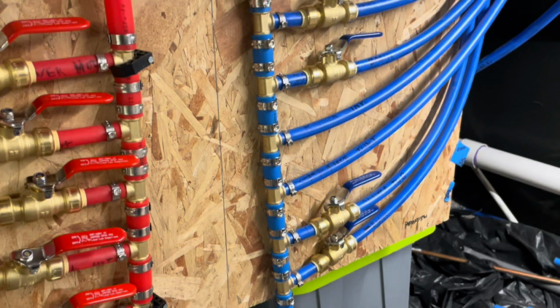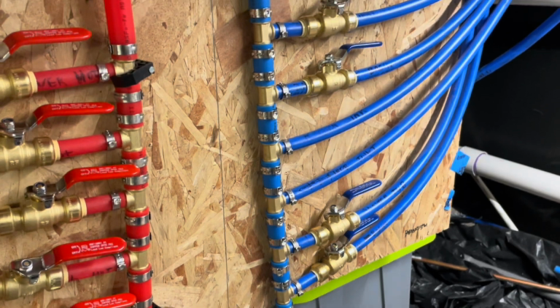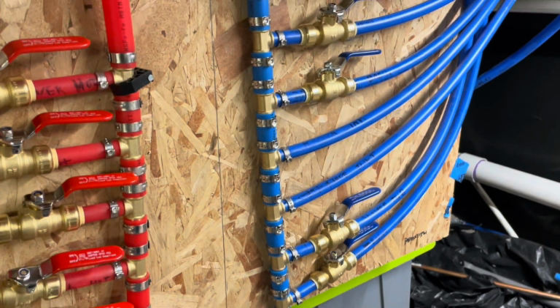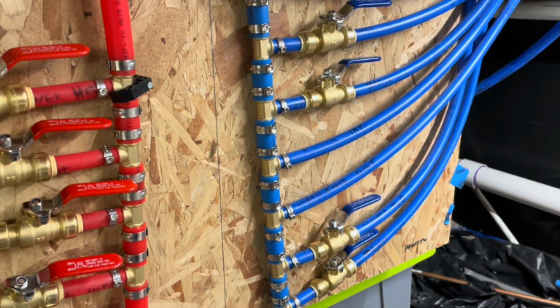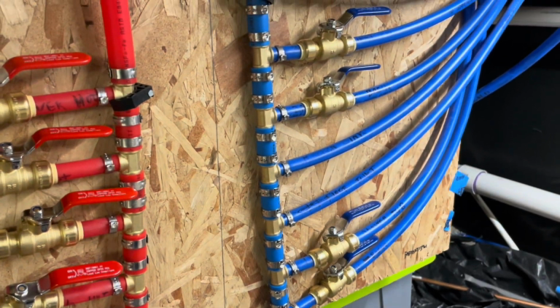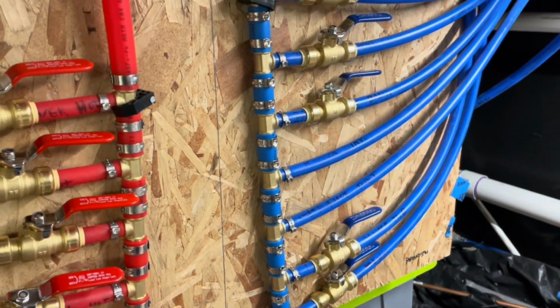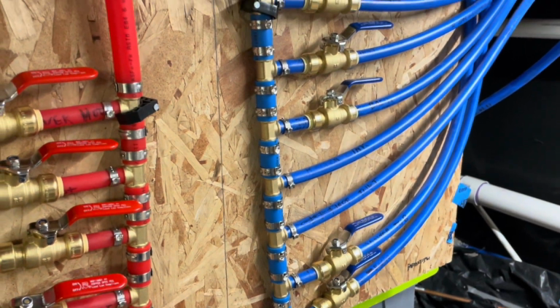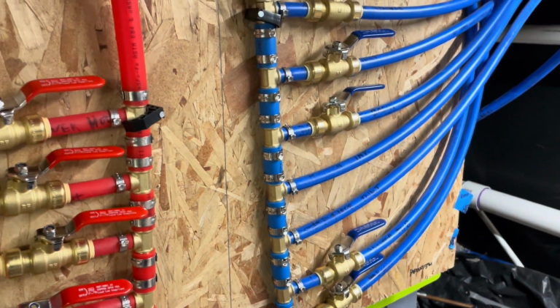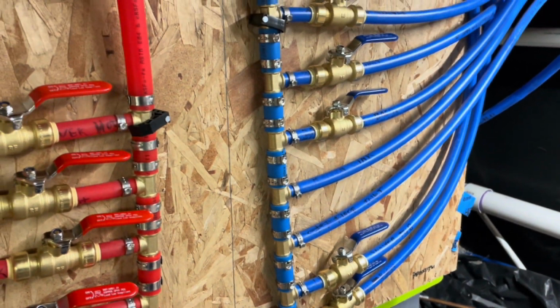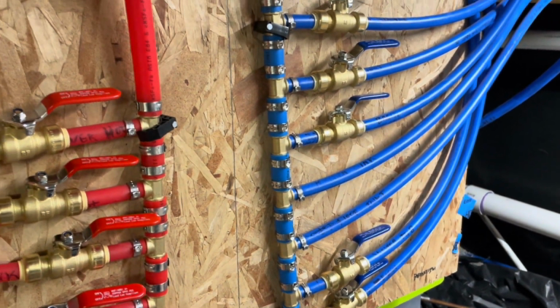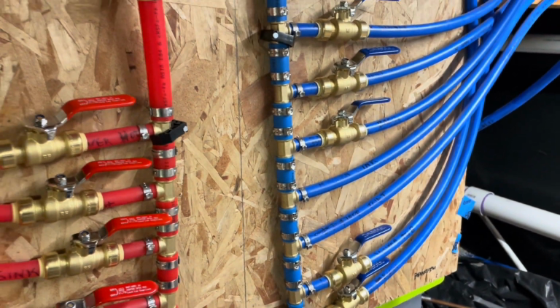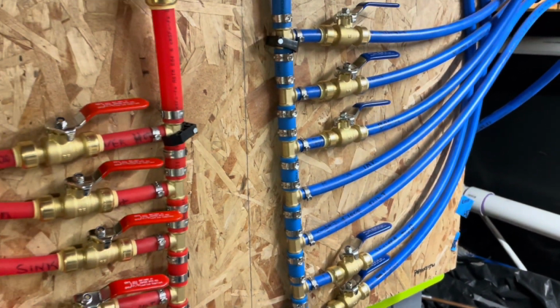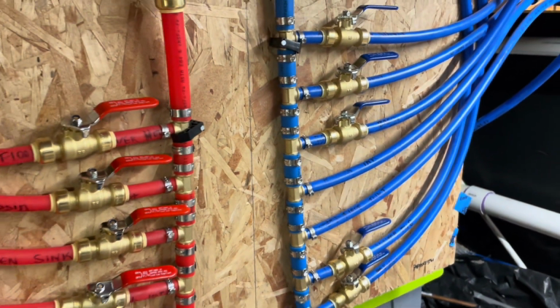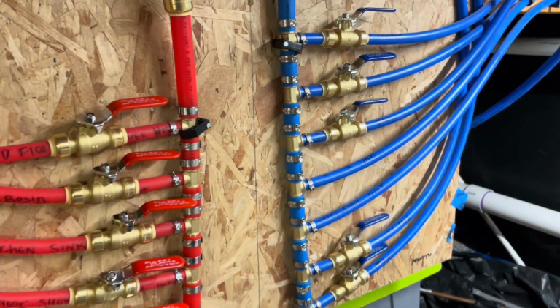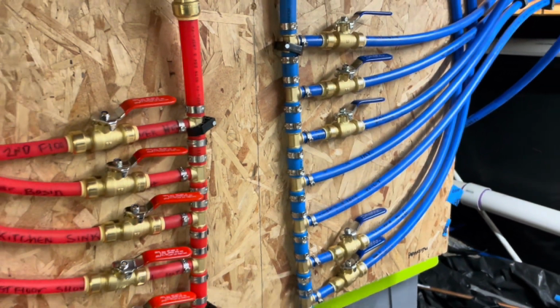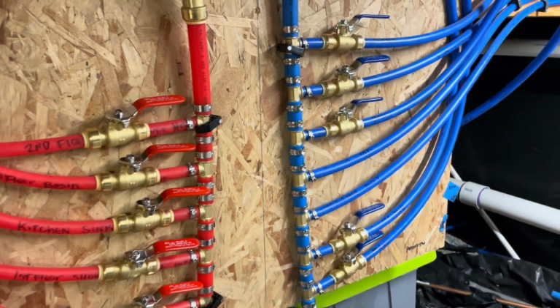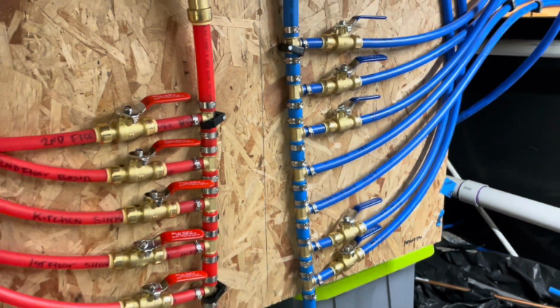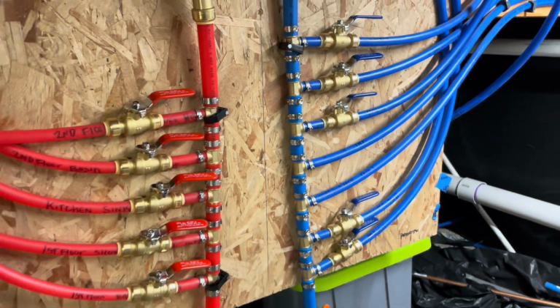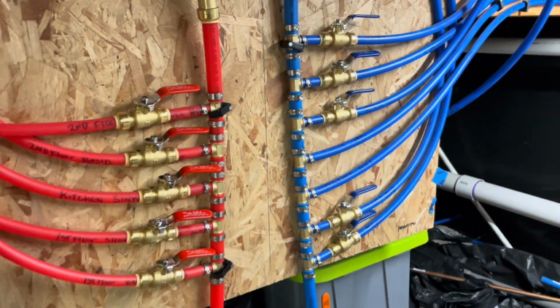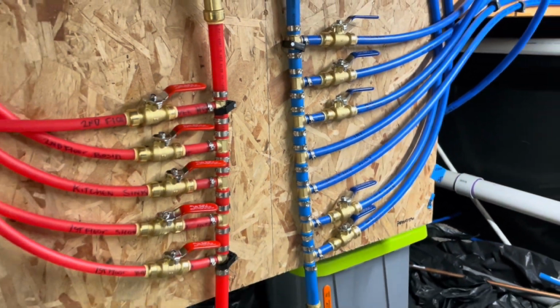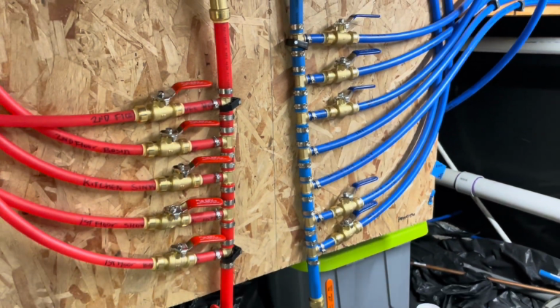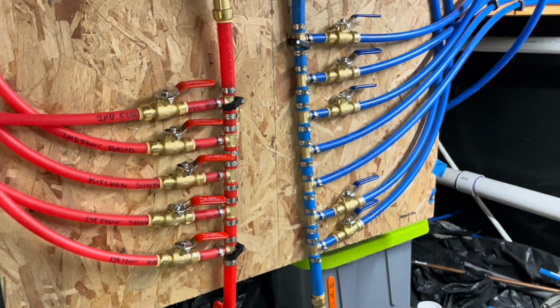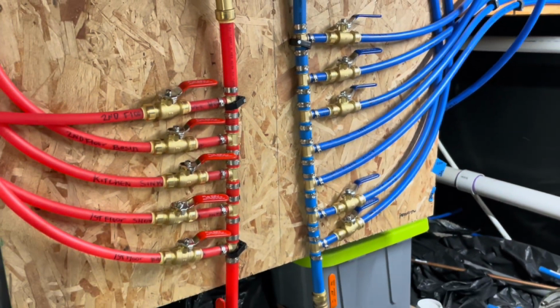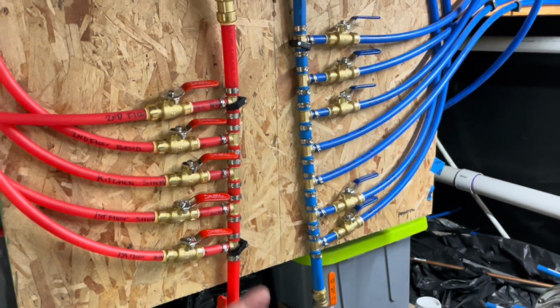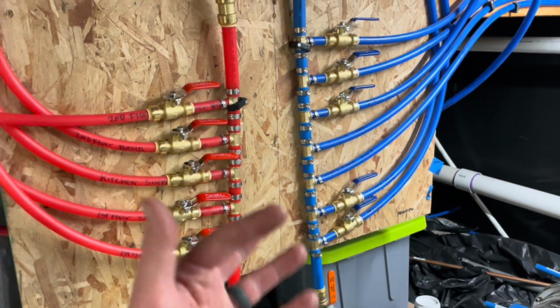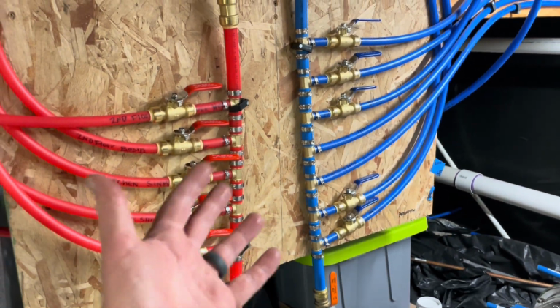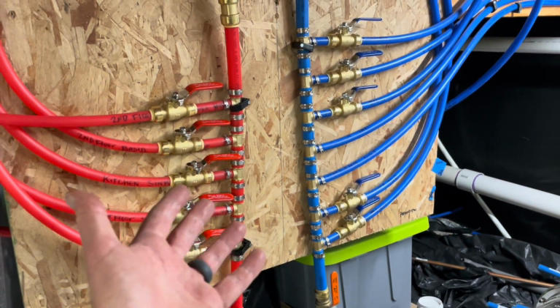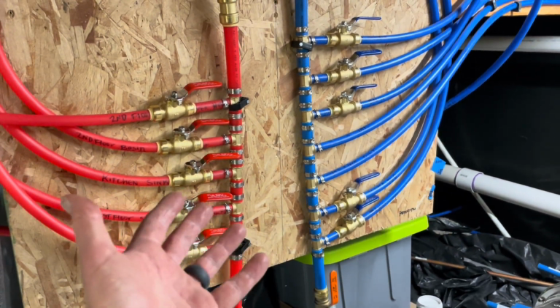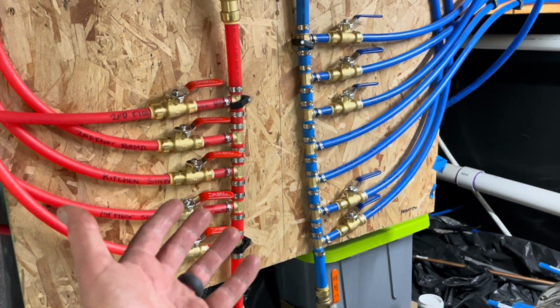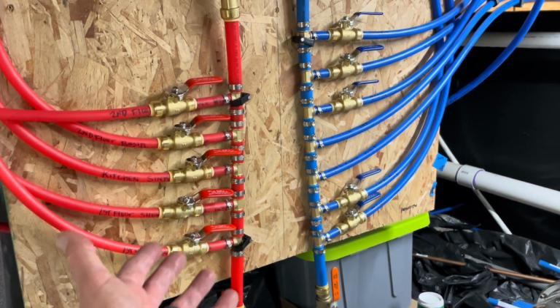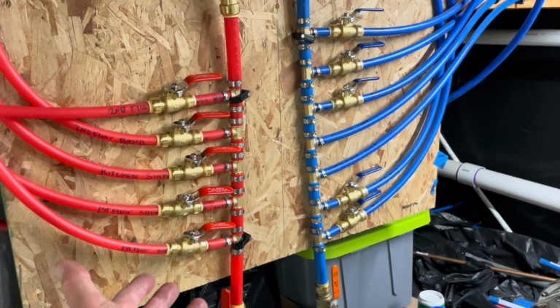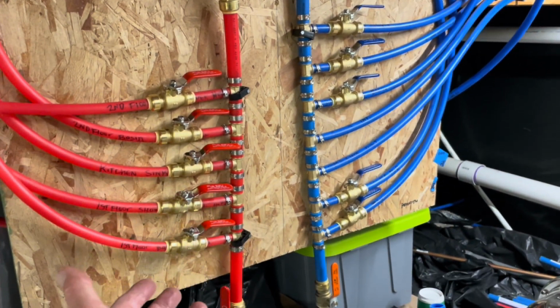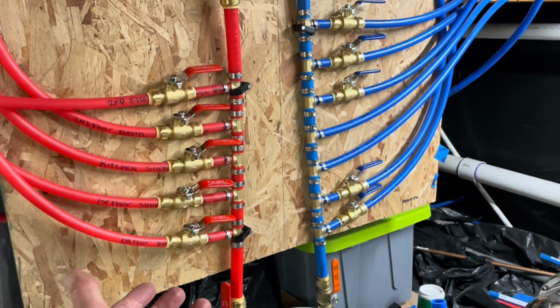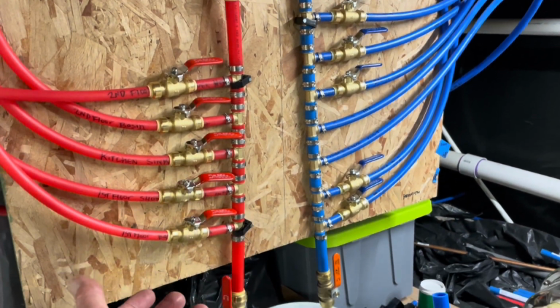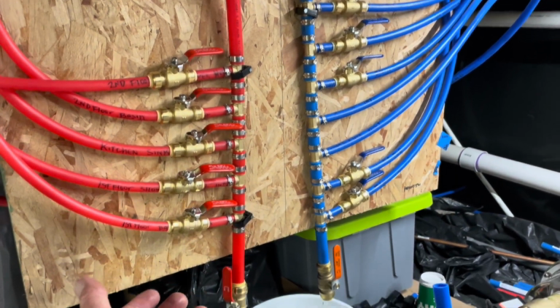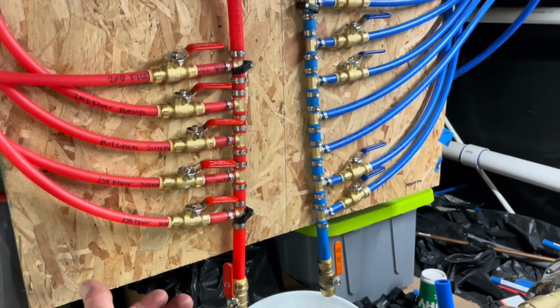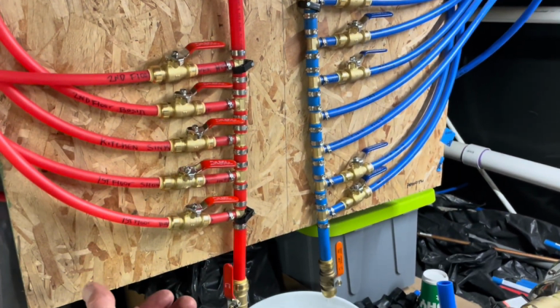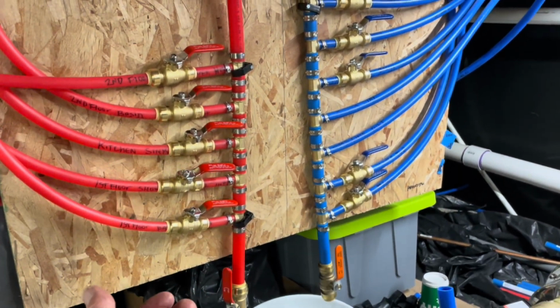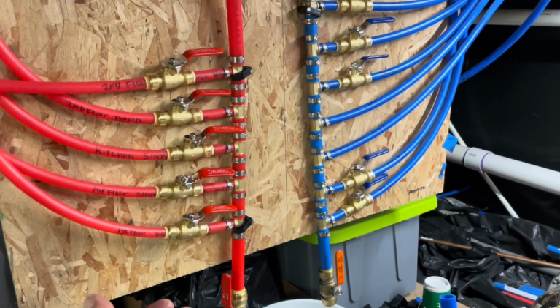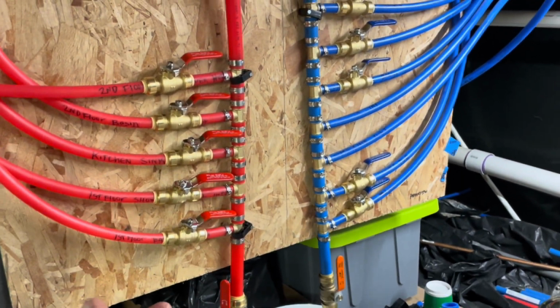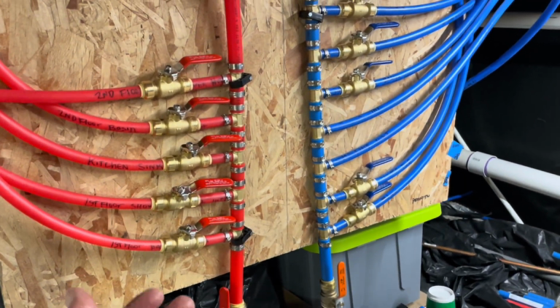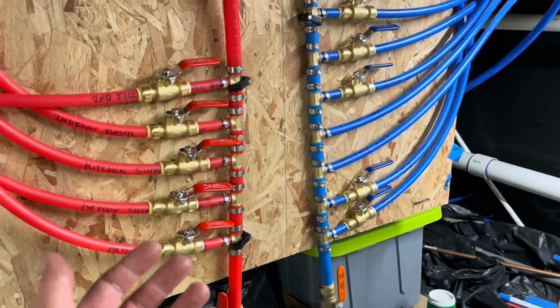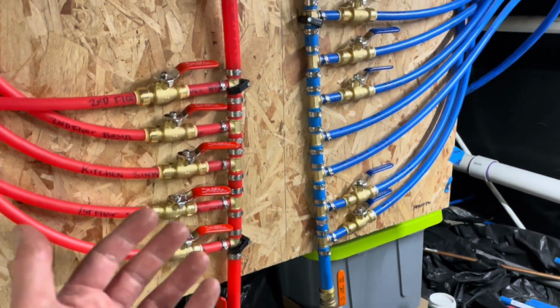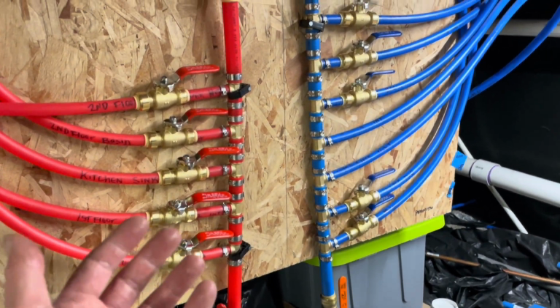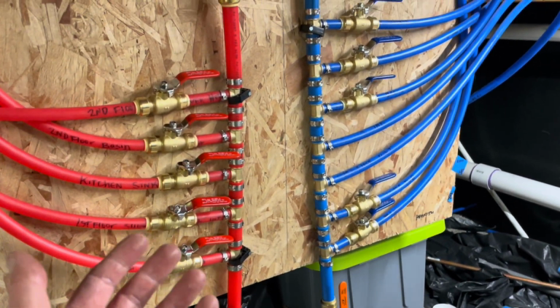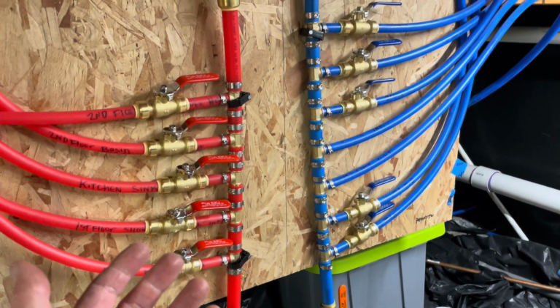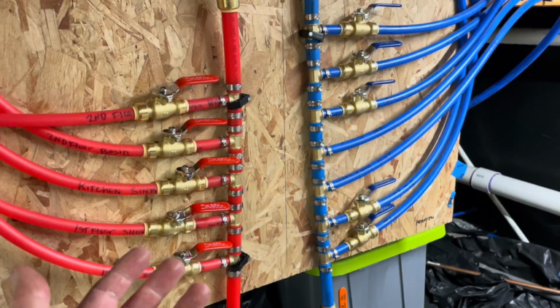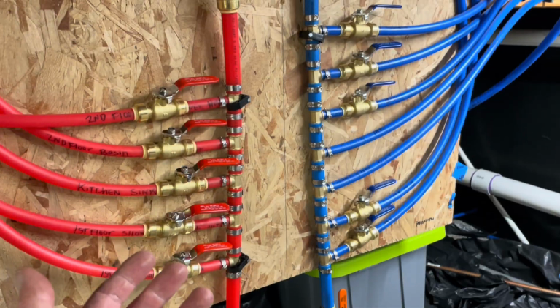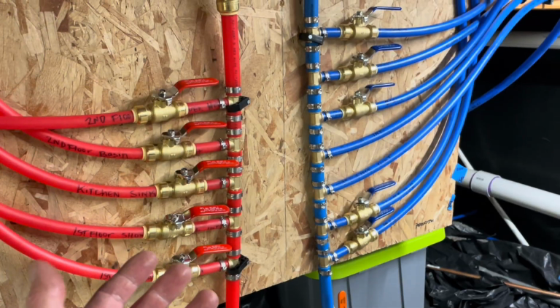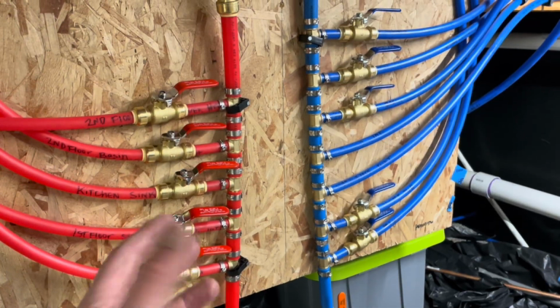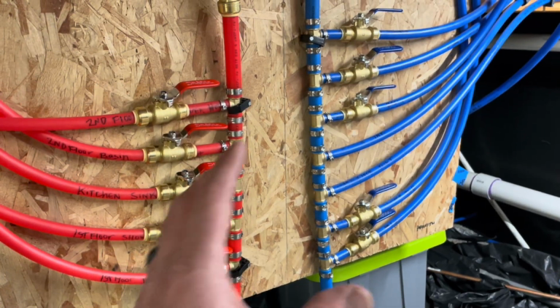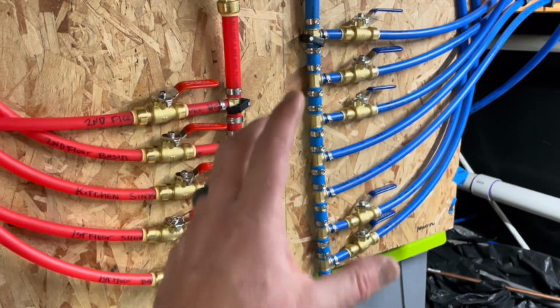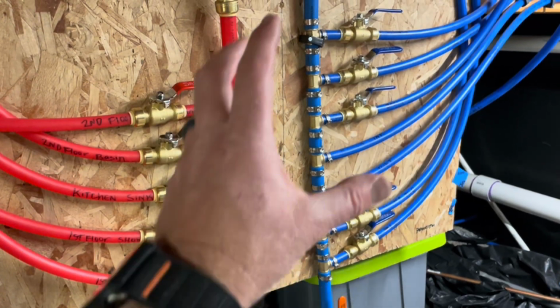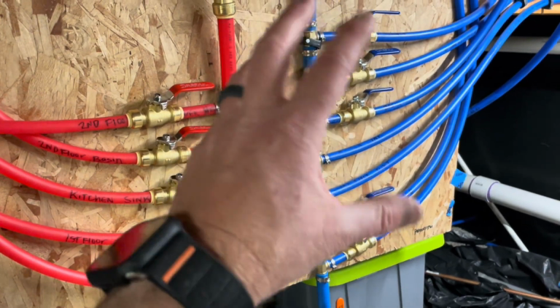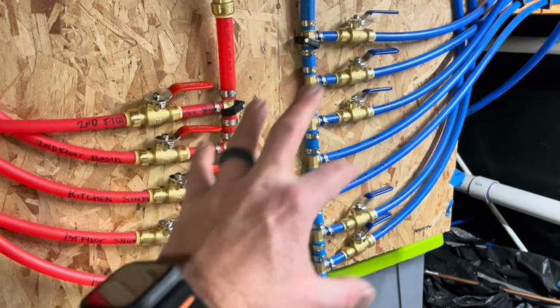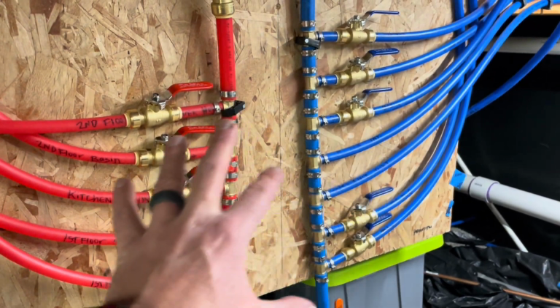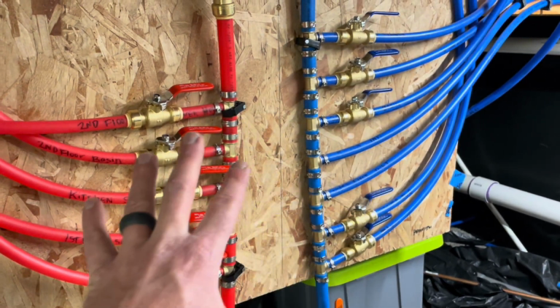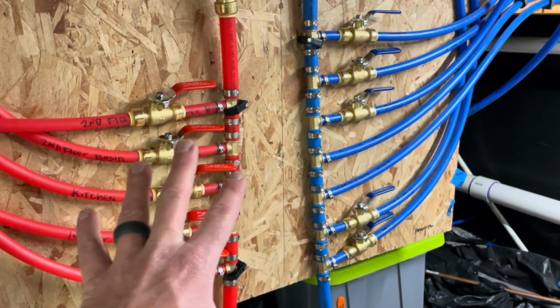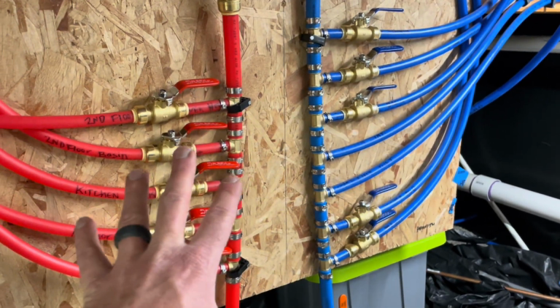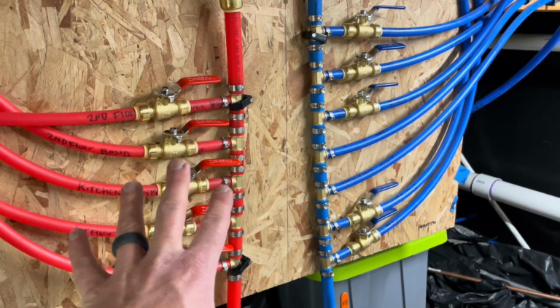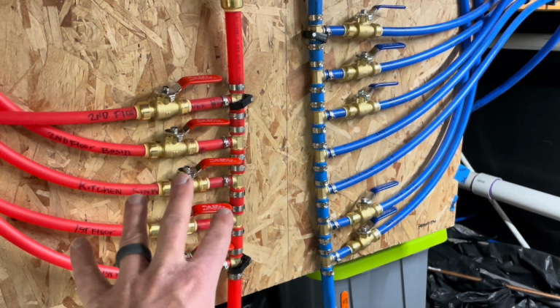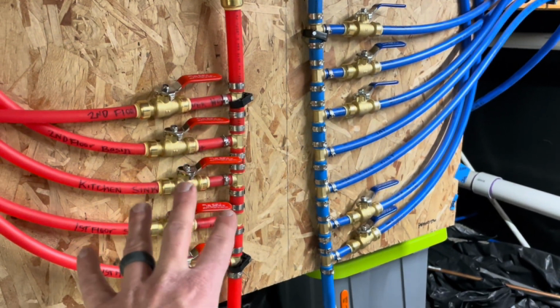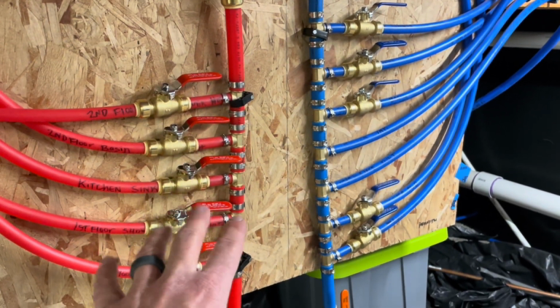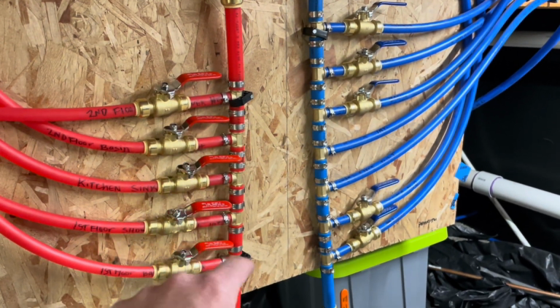Hey friends, in today's video we're working with PEX. This is great stuff. We're making this DIY PEX manifold.